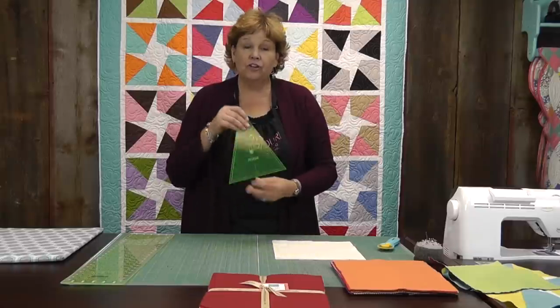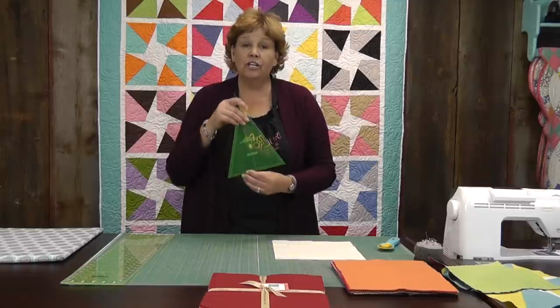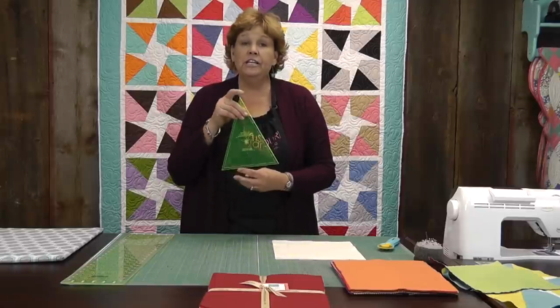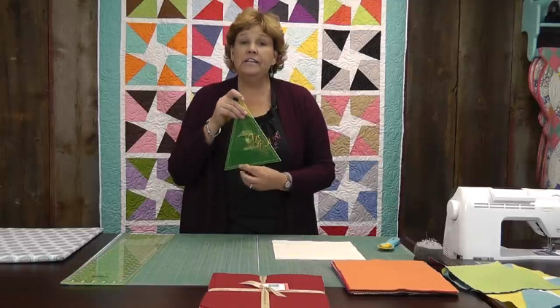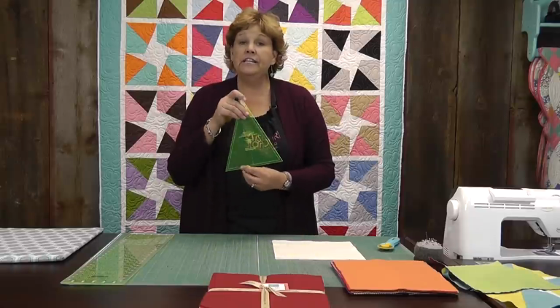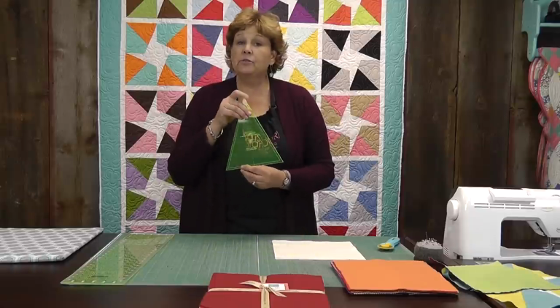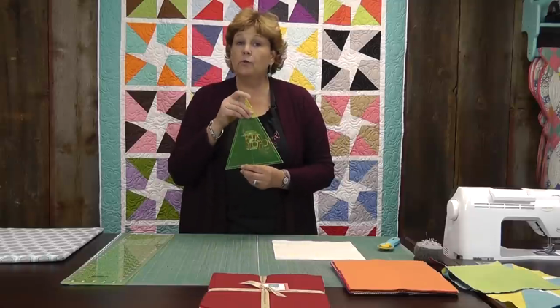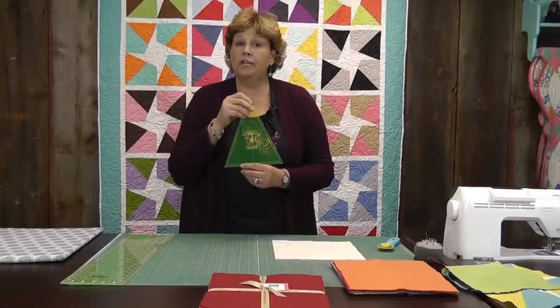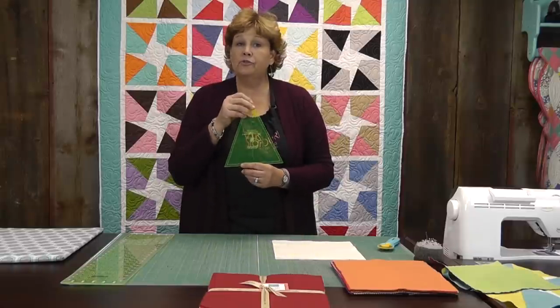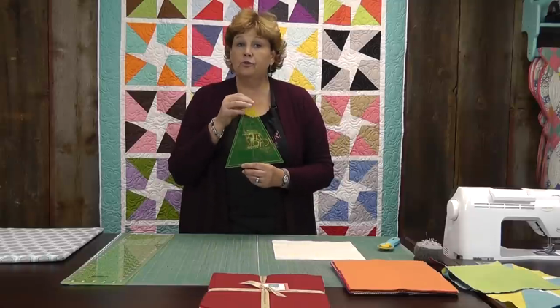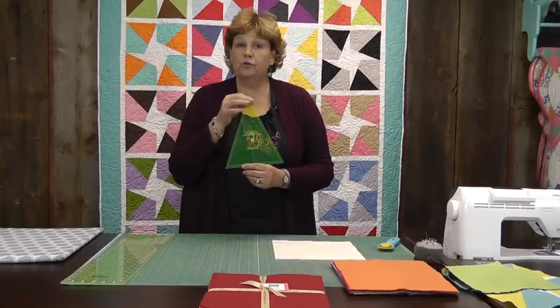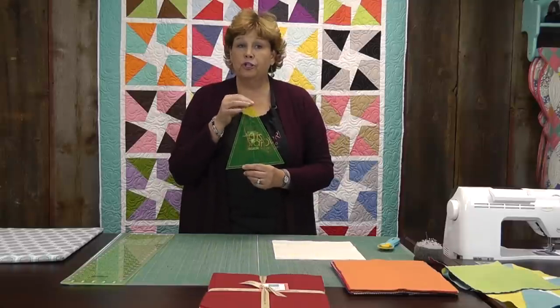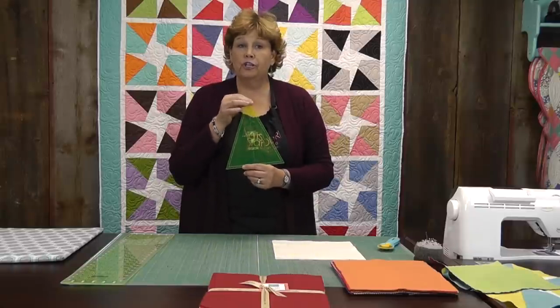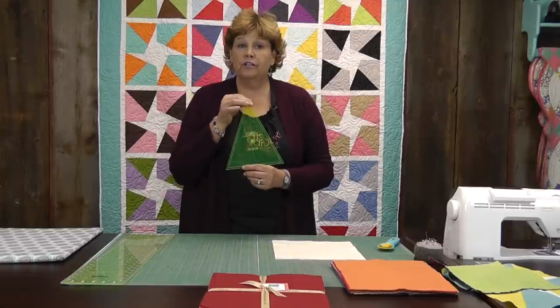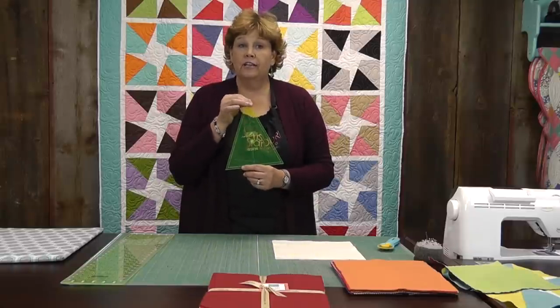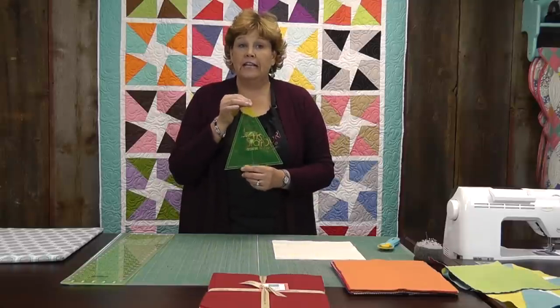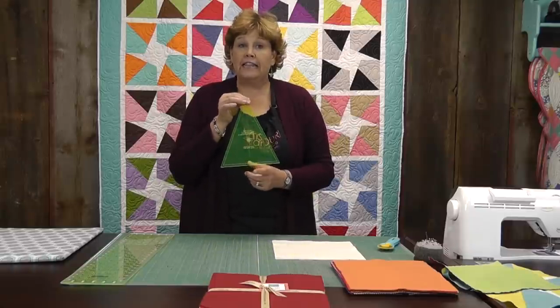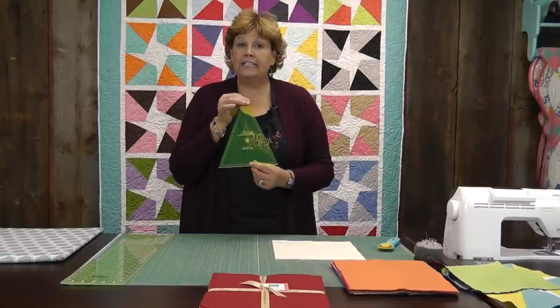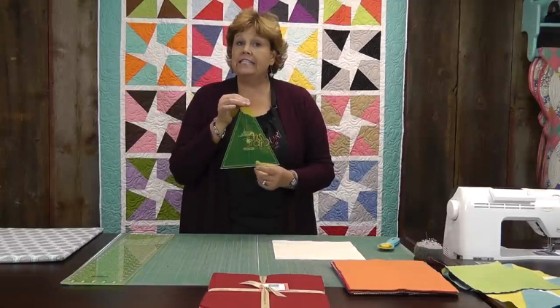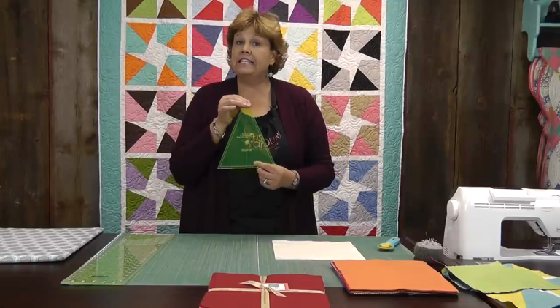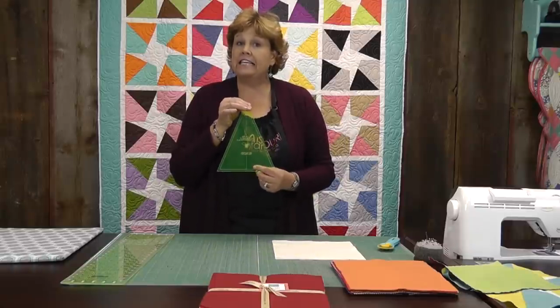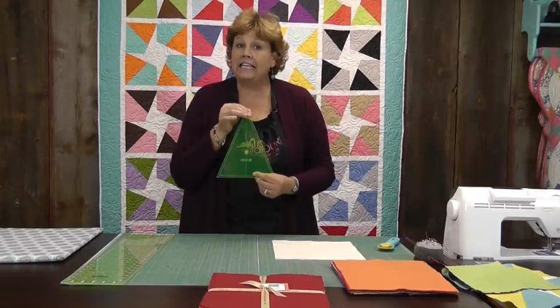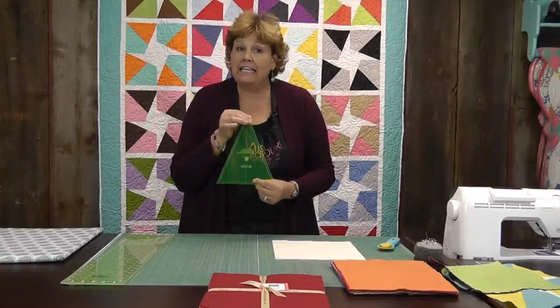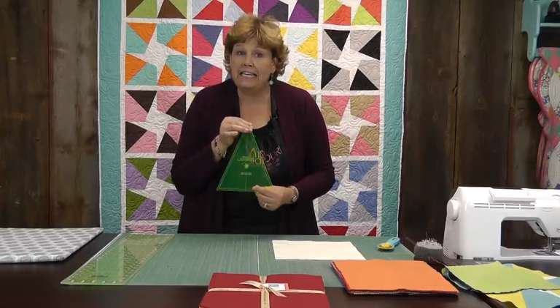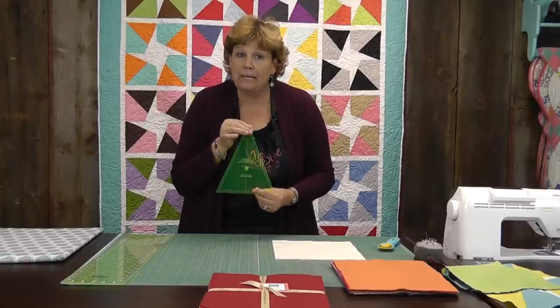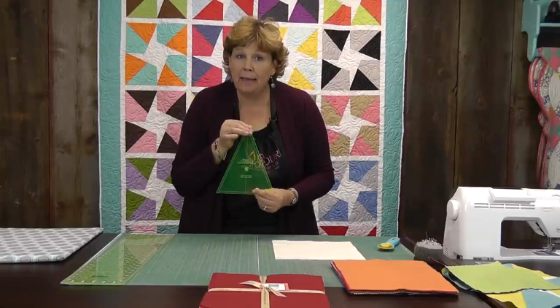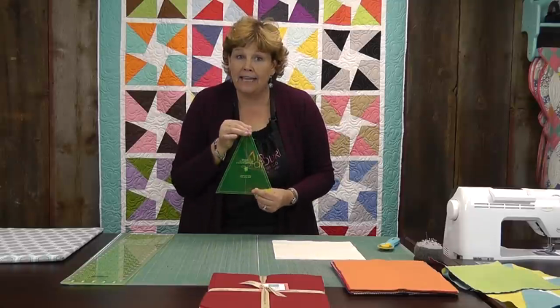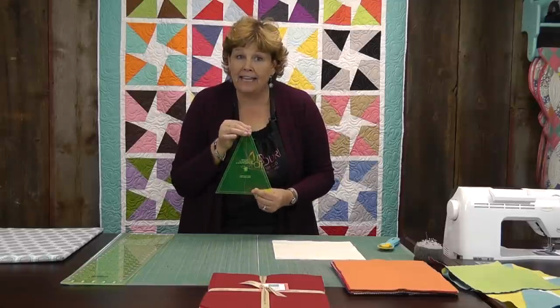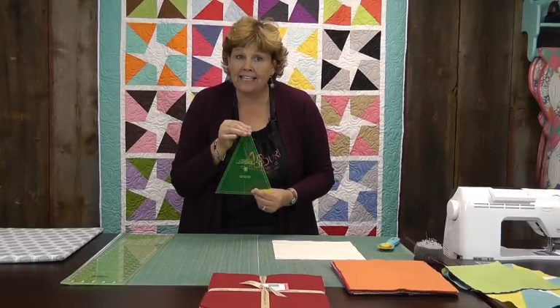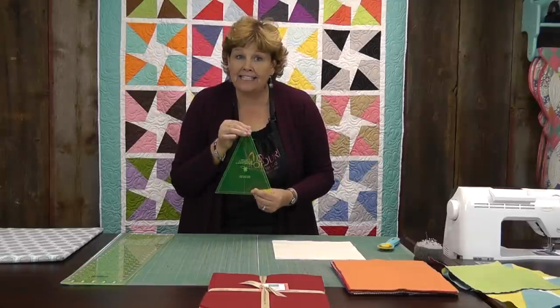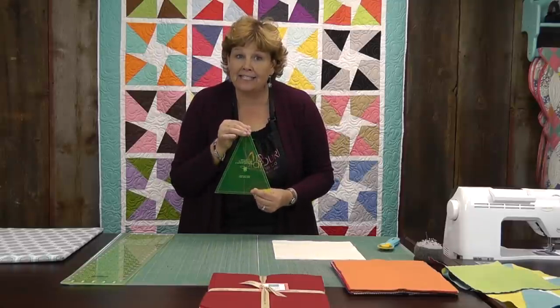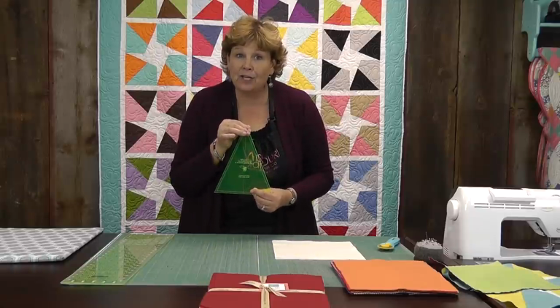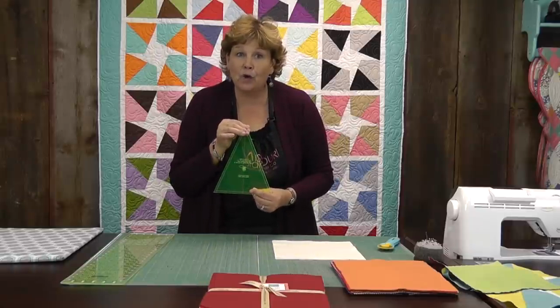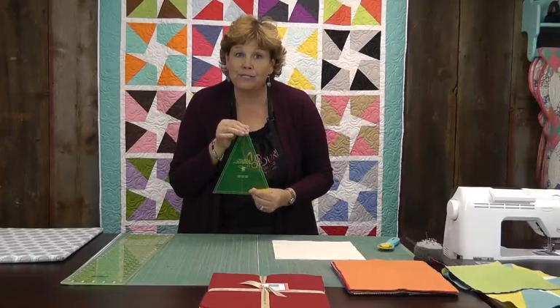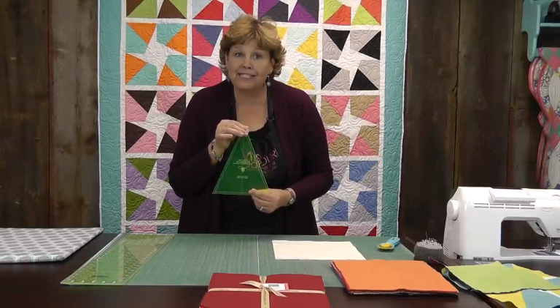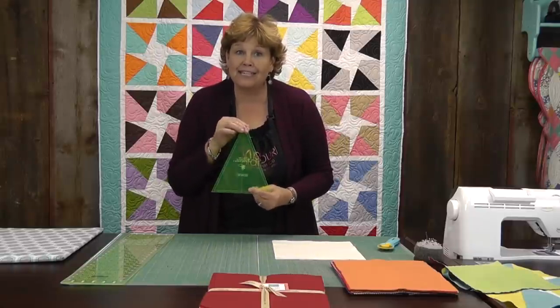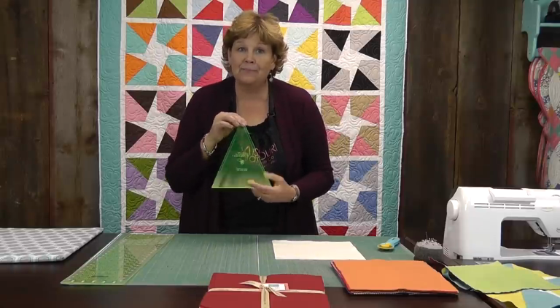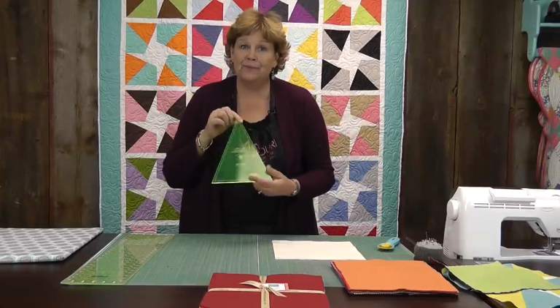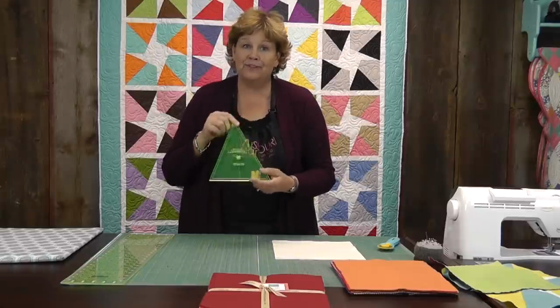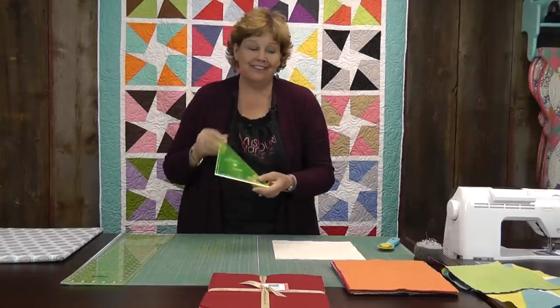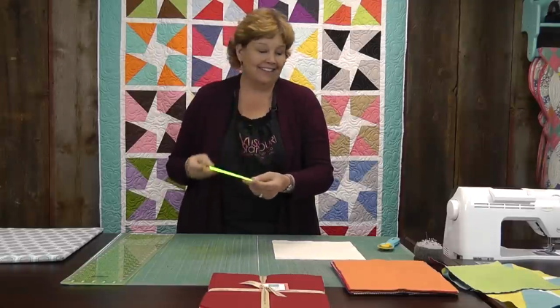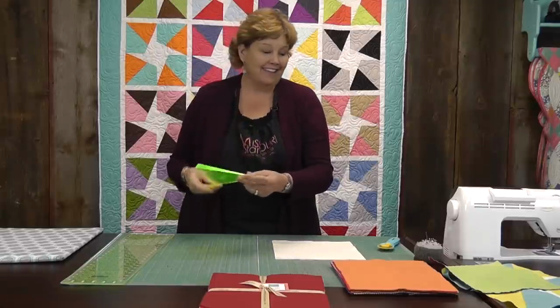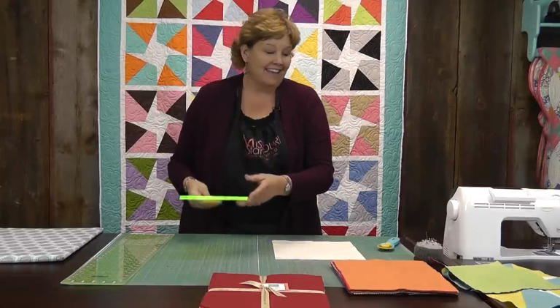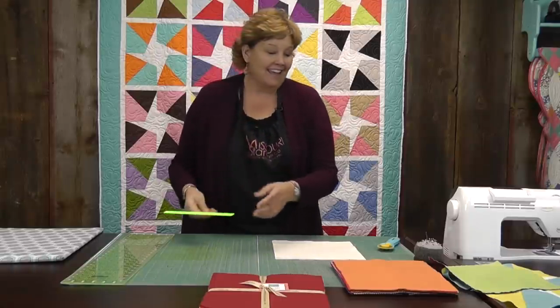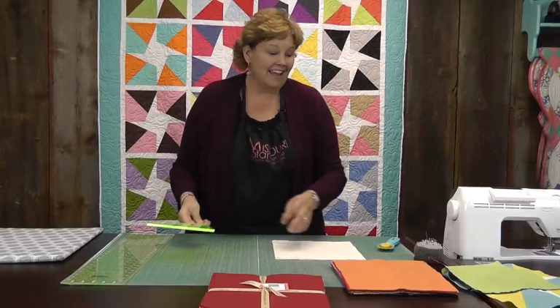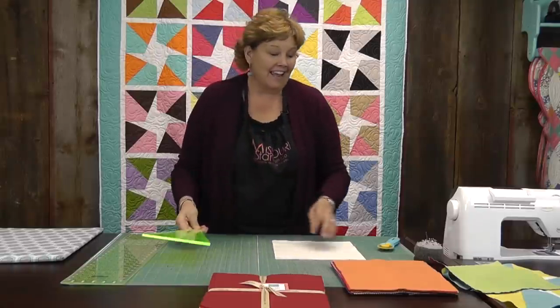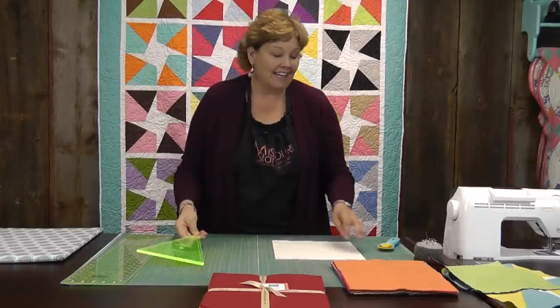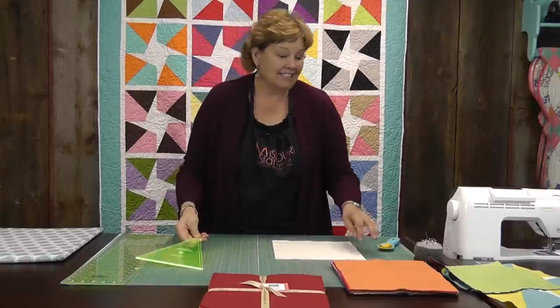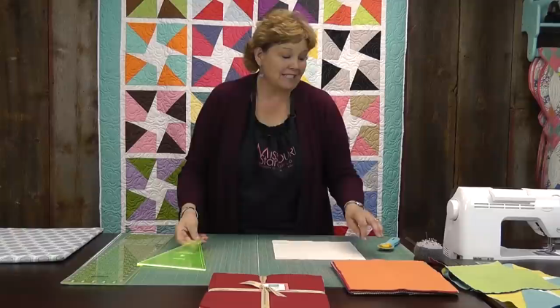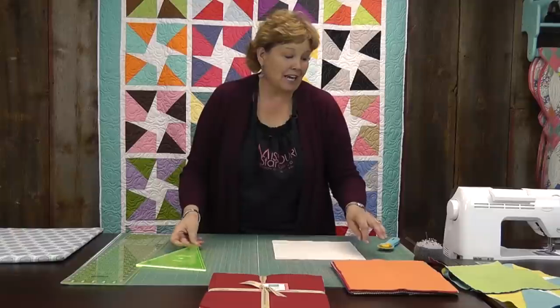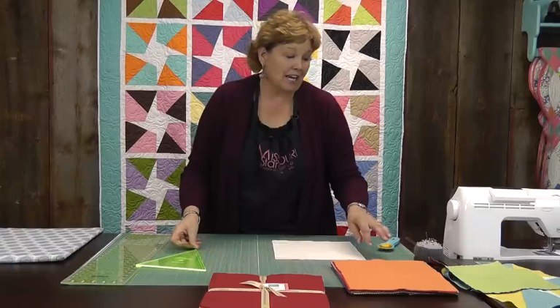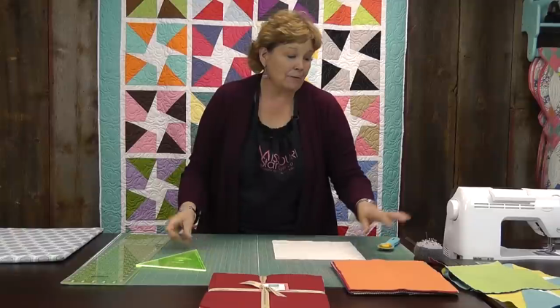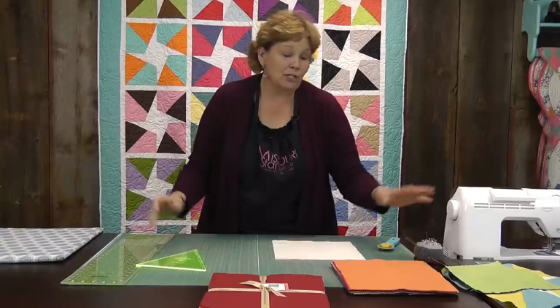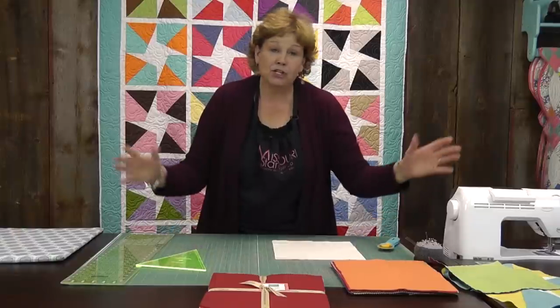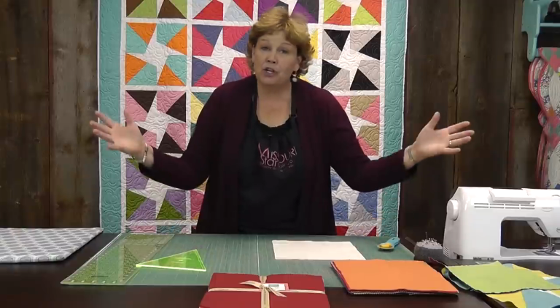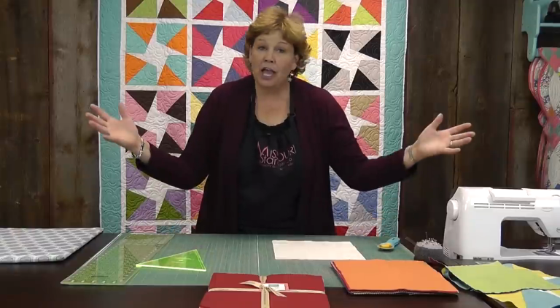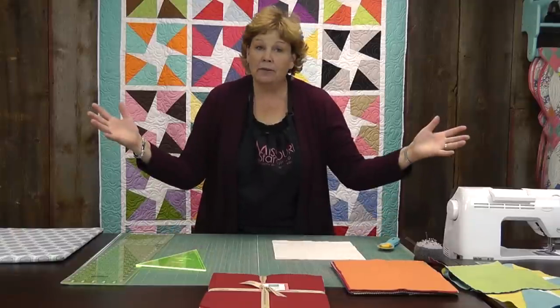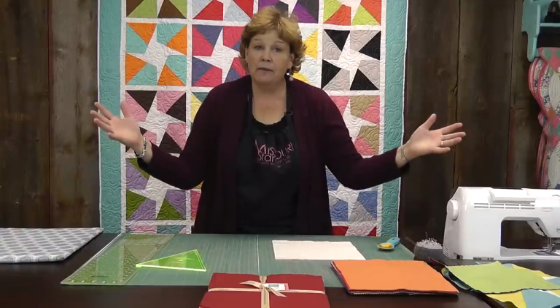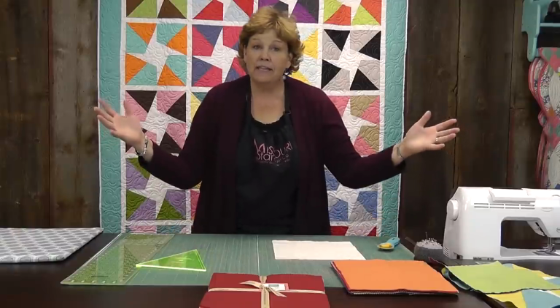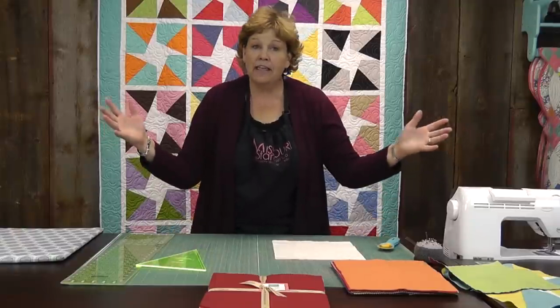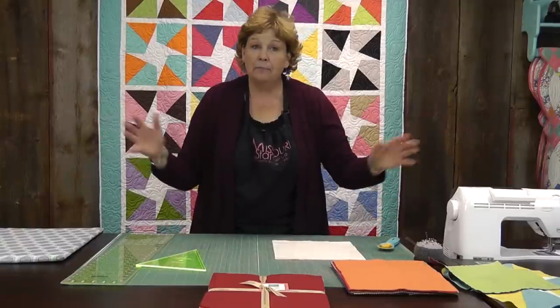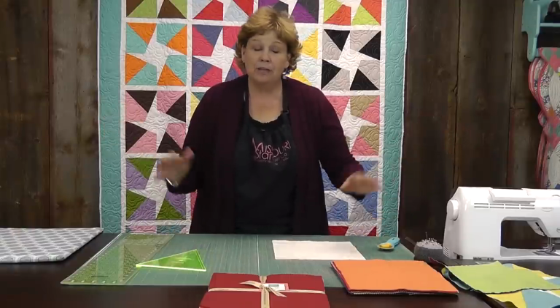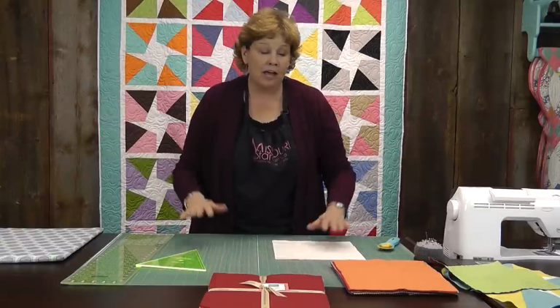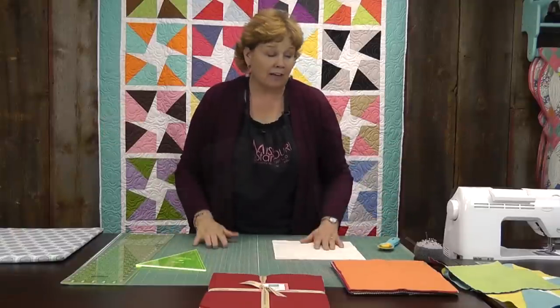You're going to need this wedge ruler. This is the key to making this so simple, and I'm going to show you how to make that block.